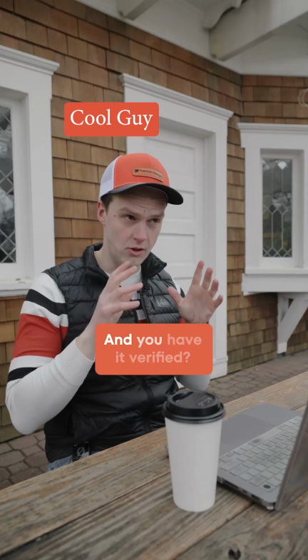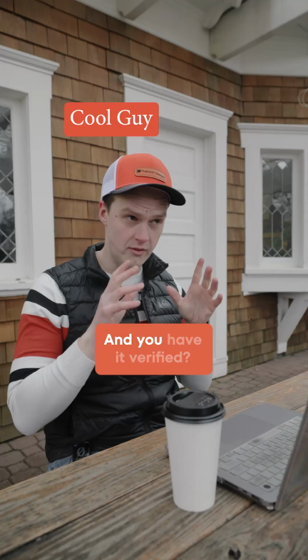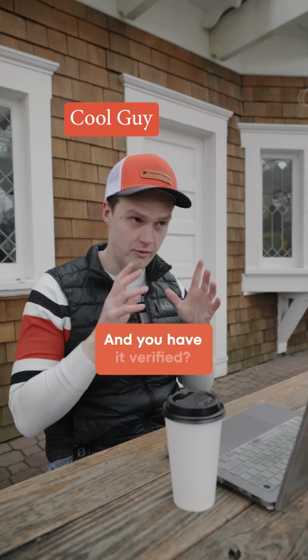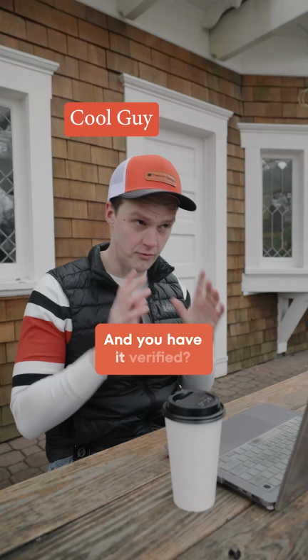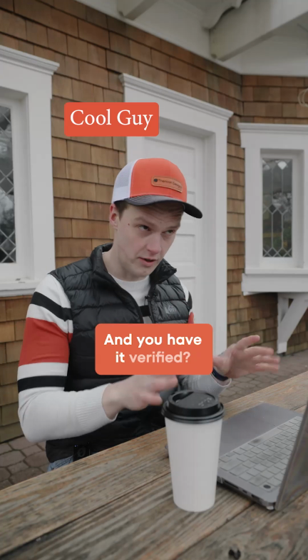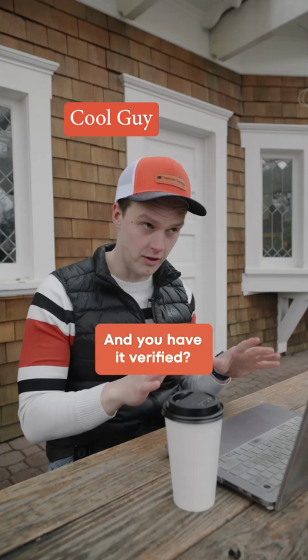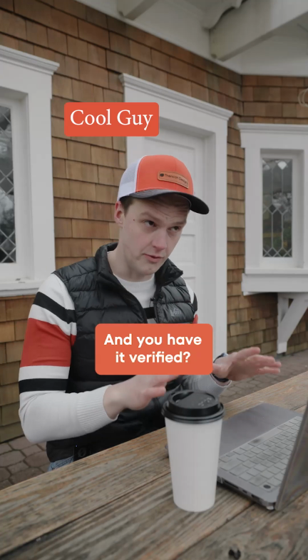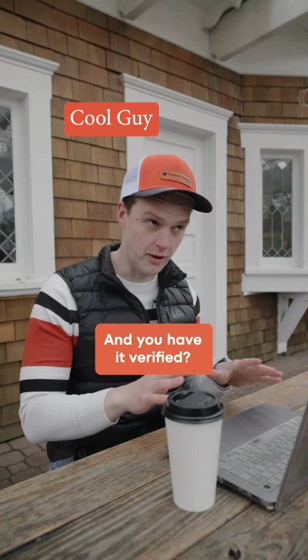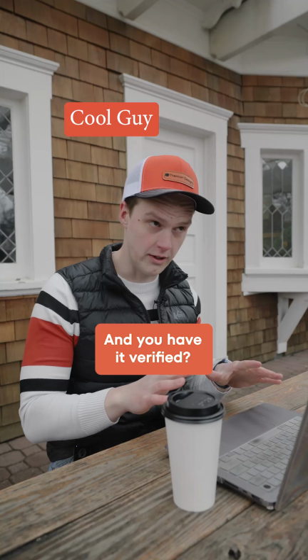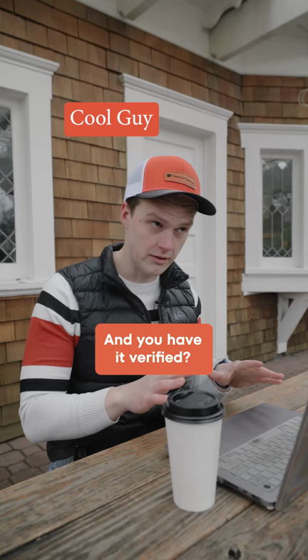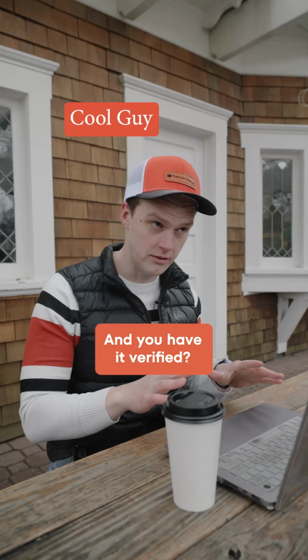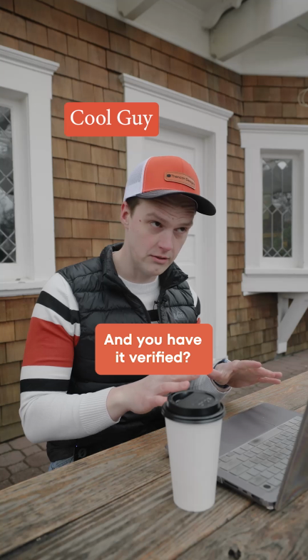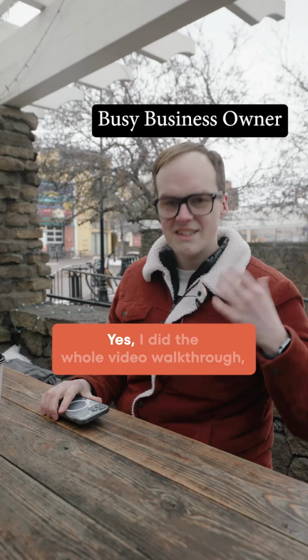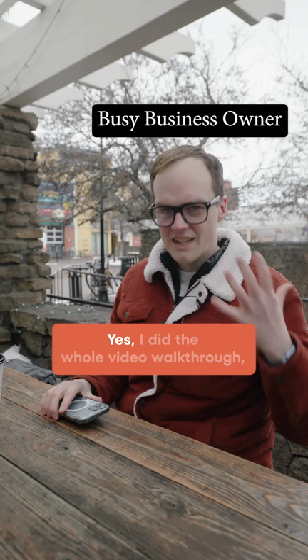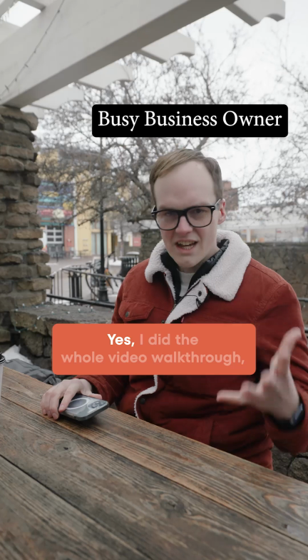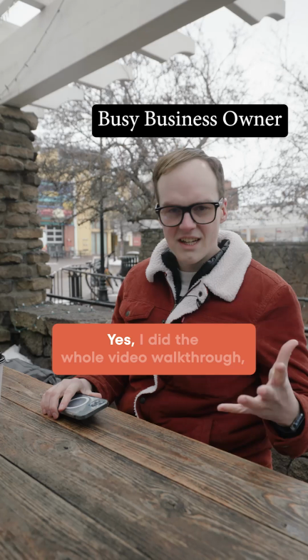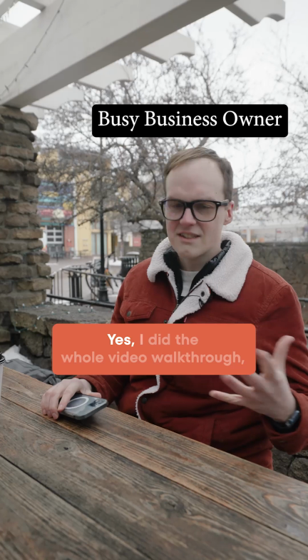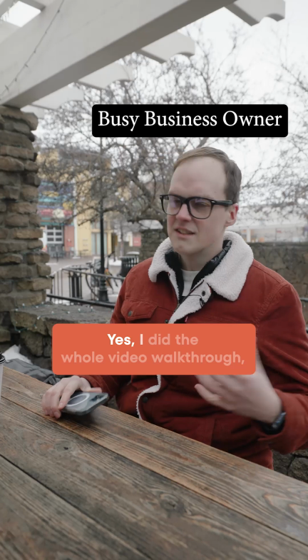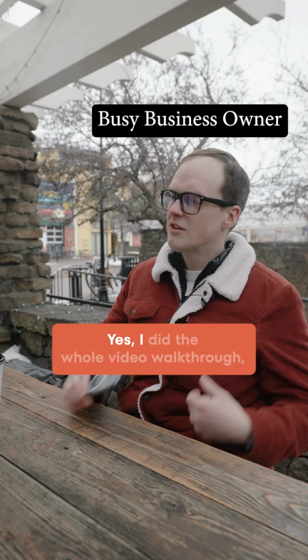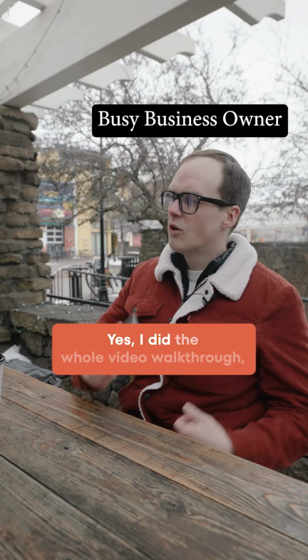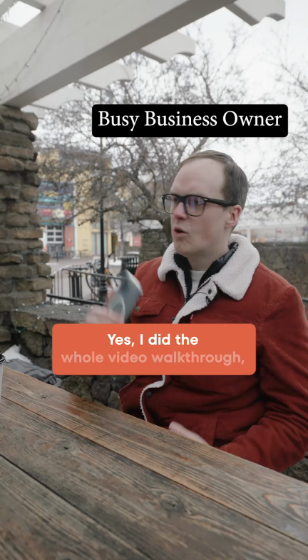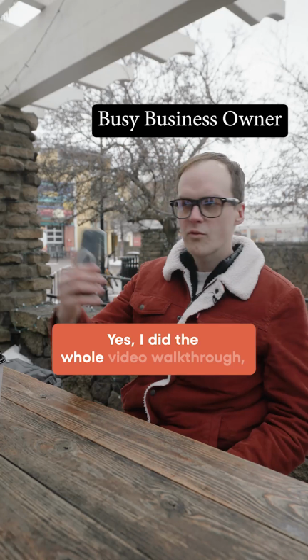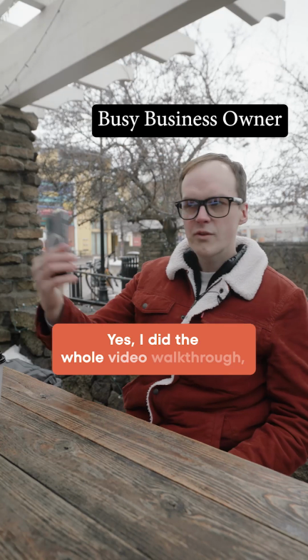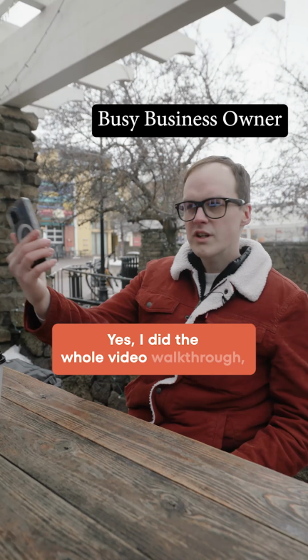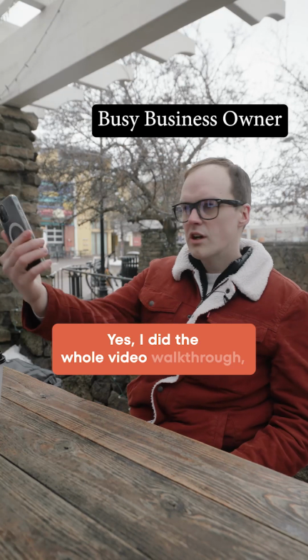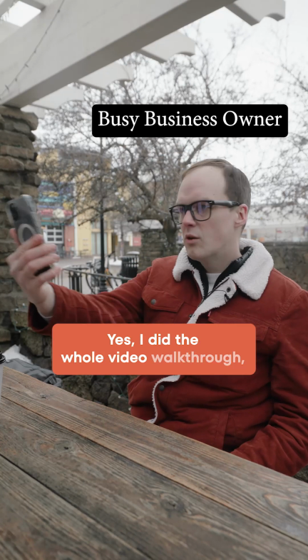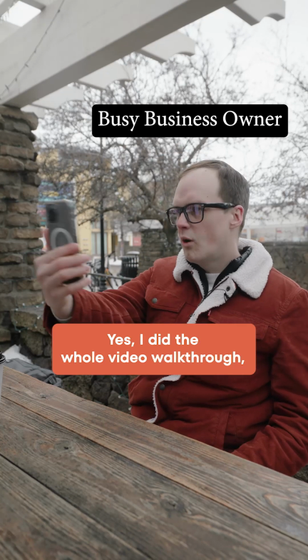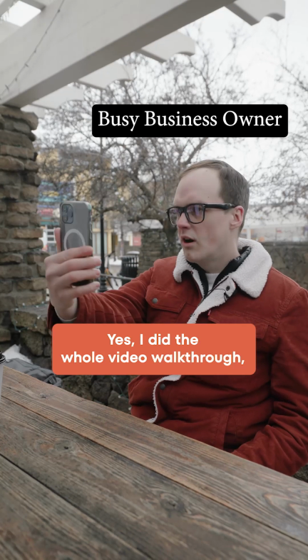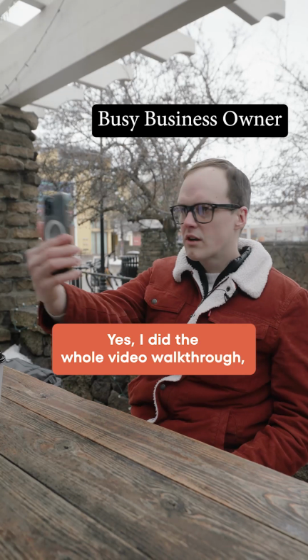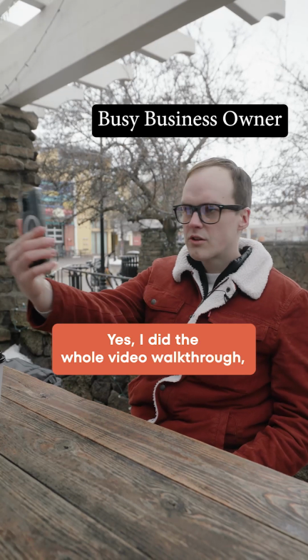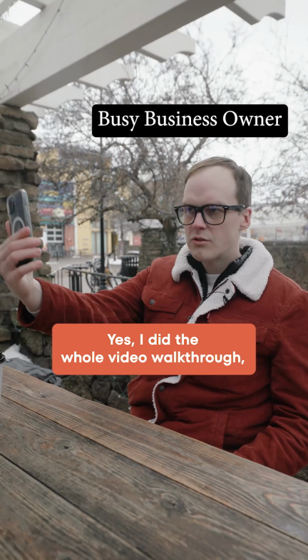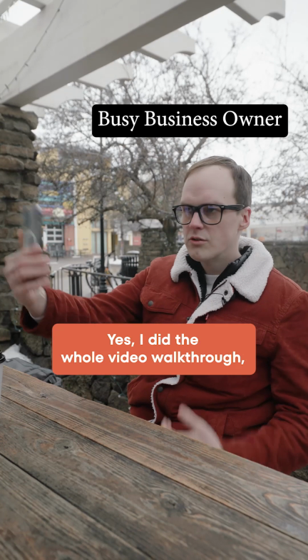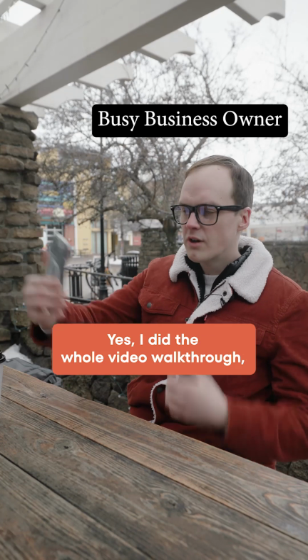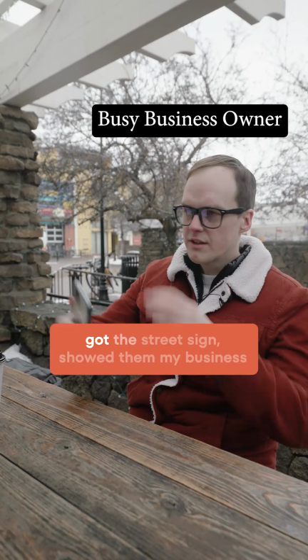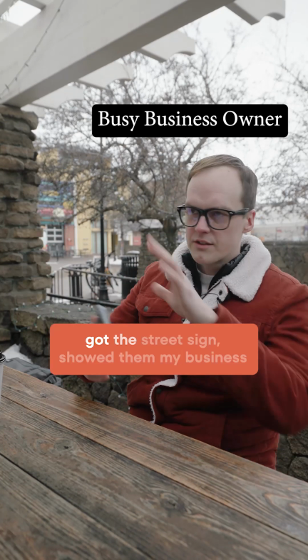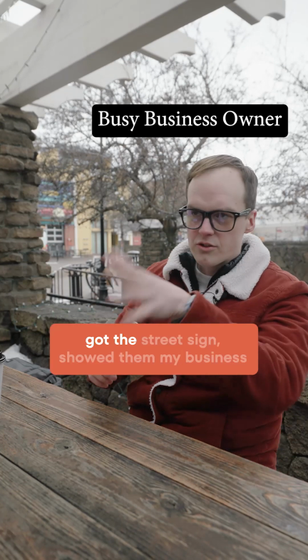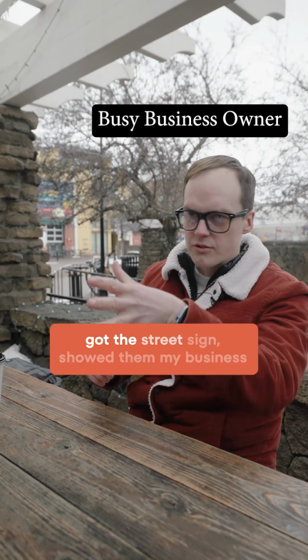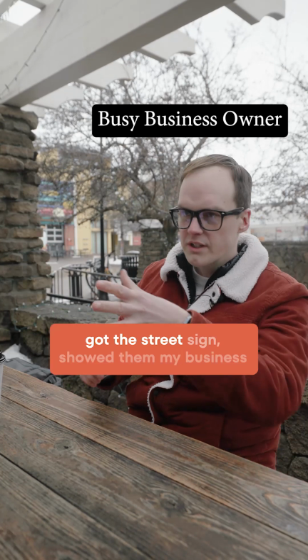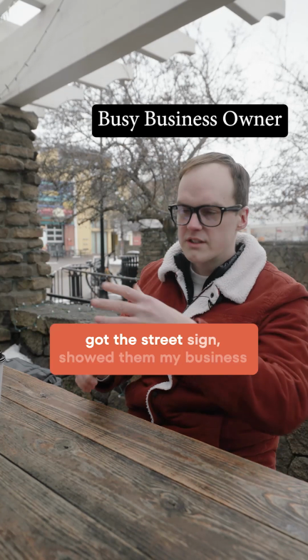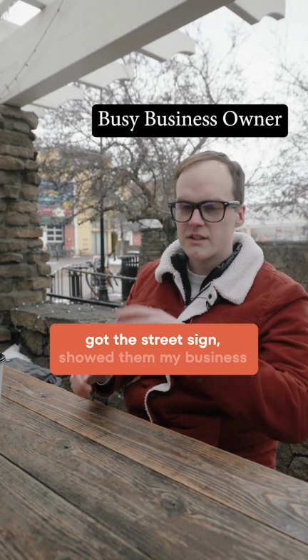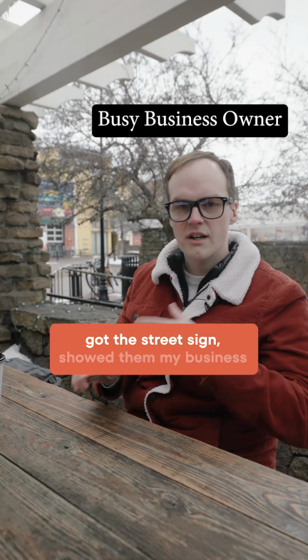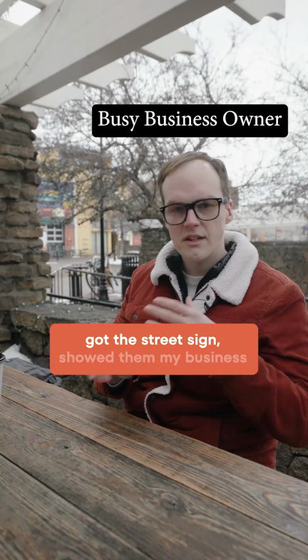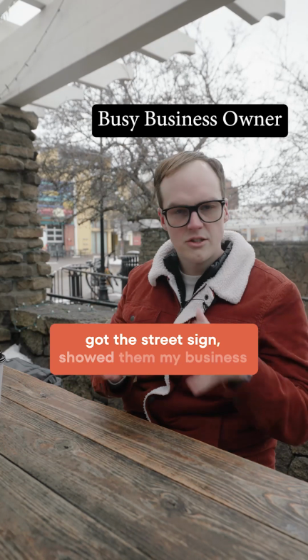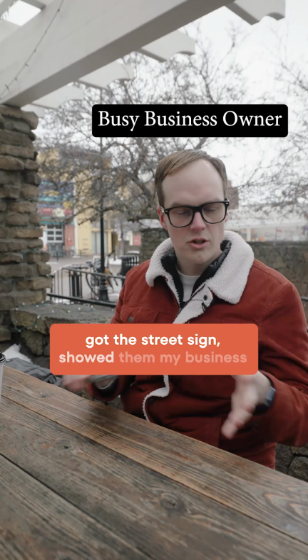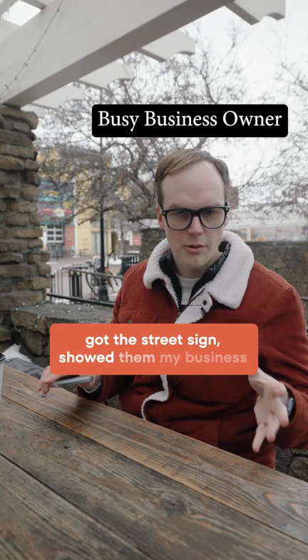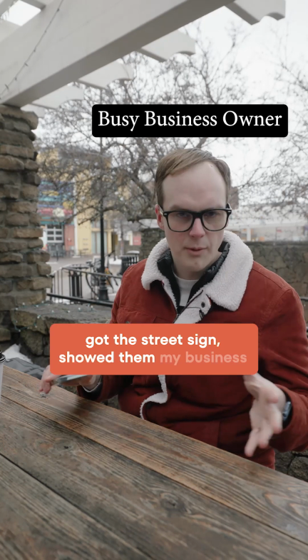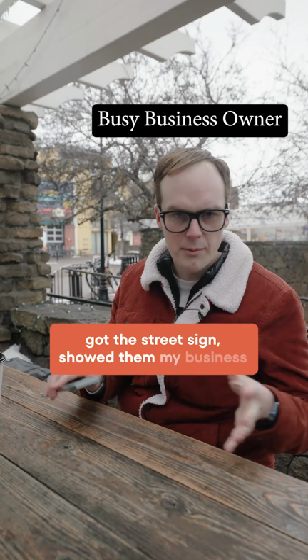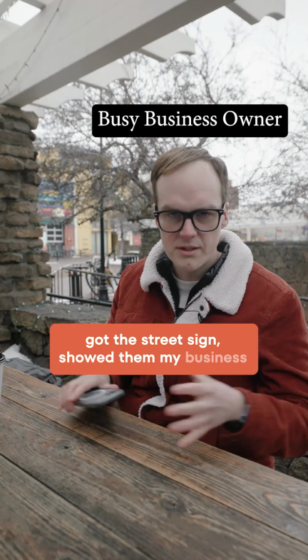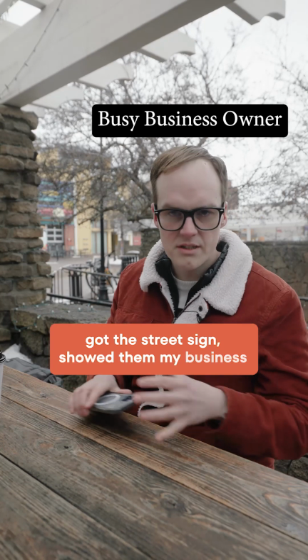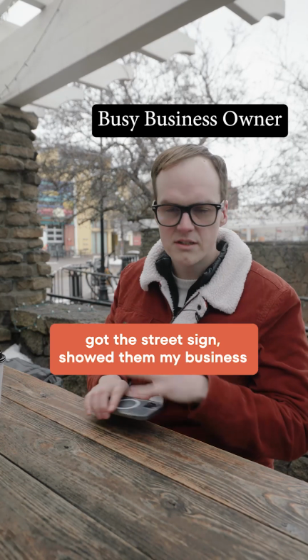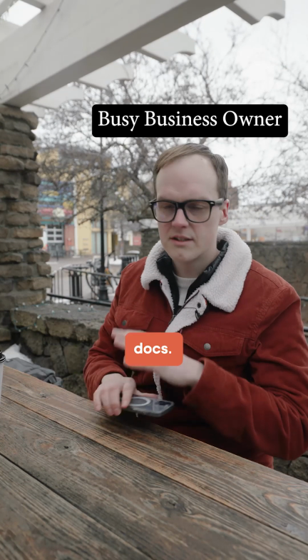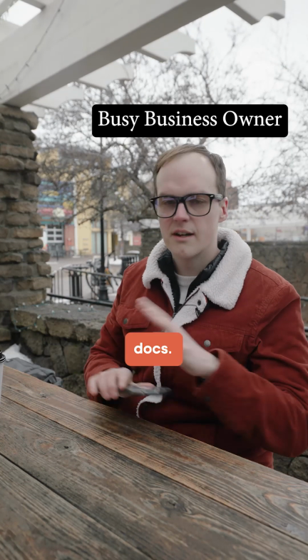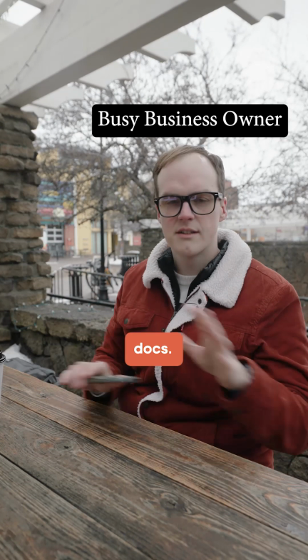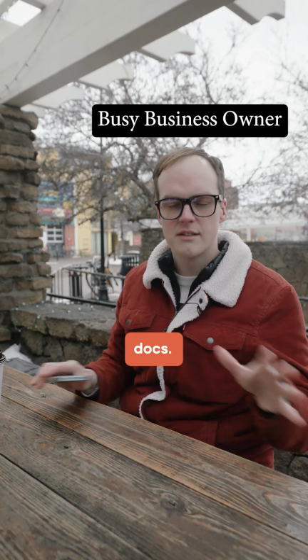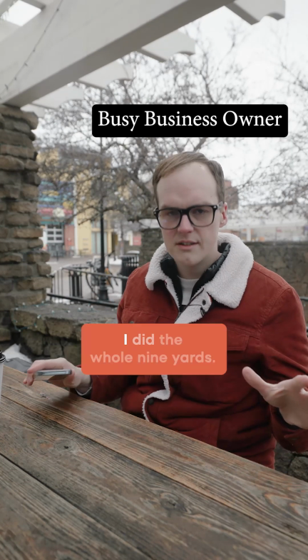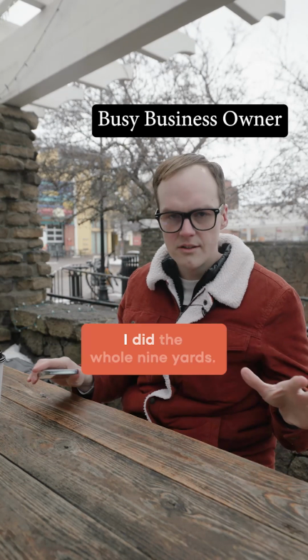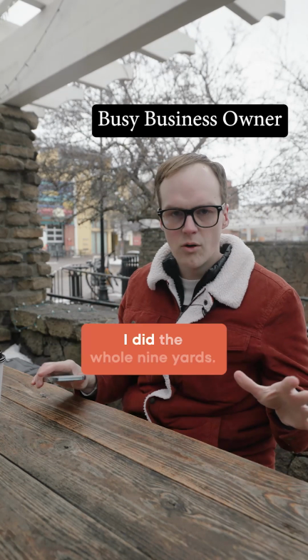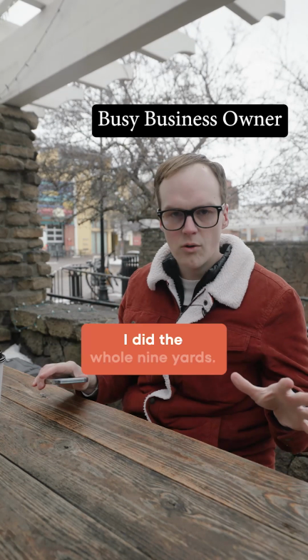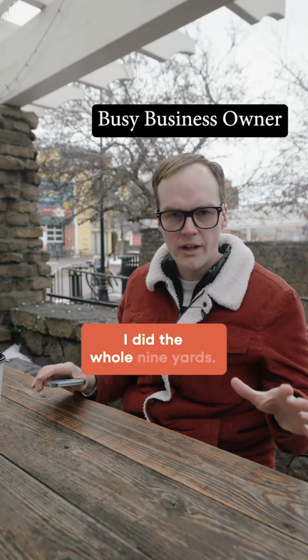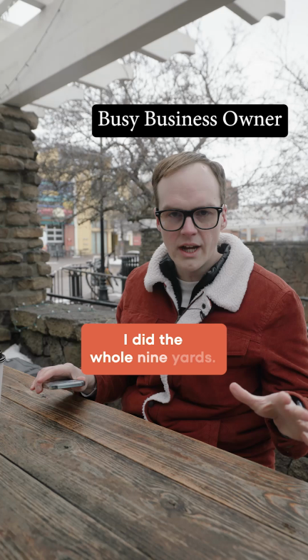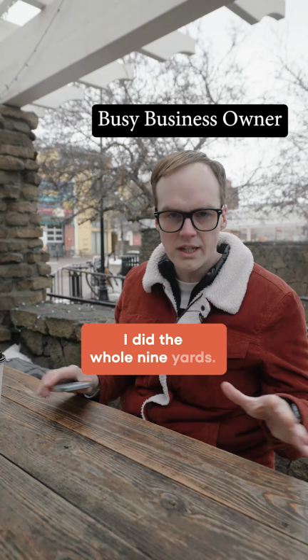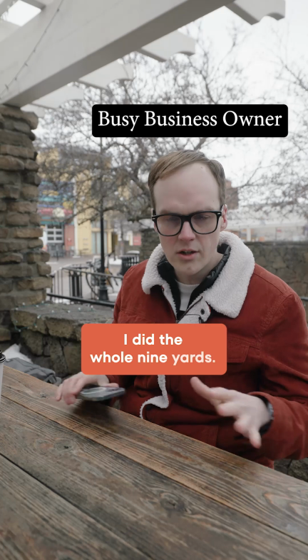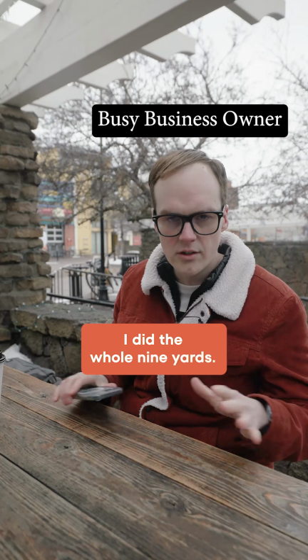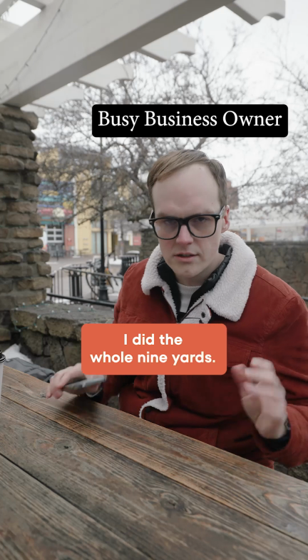And you have it verified? Yes, I did the whole video walkthrough, got the street sign, showed up at my business location. I did the whole nine yards.